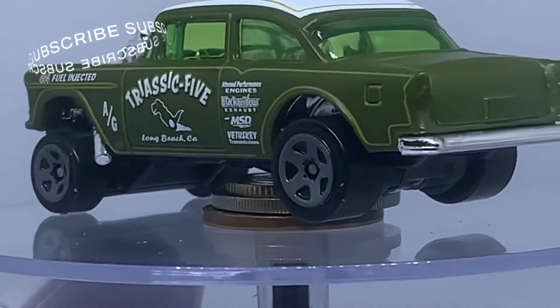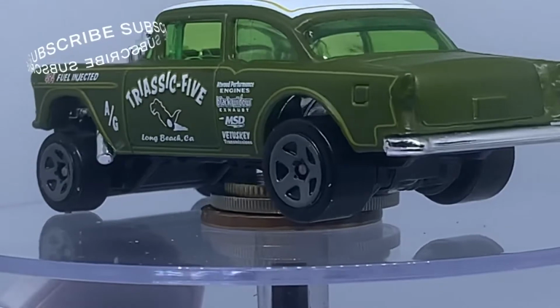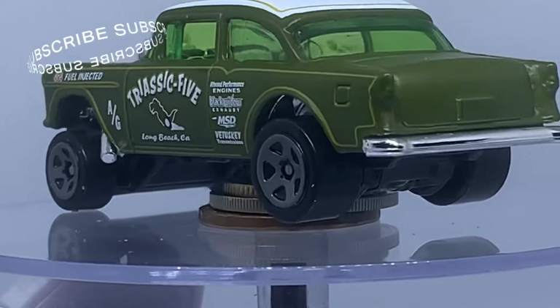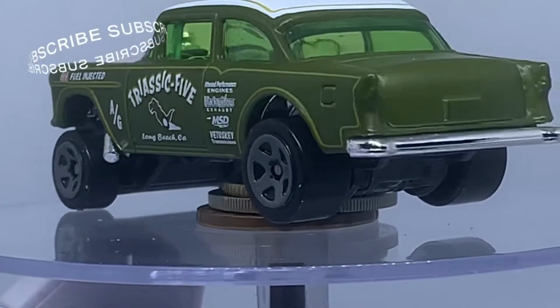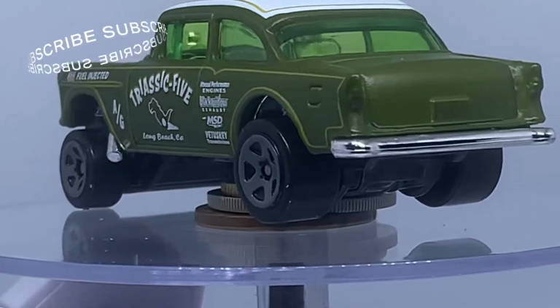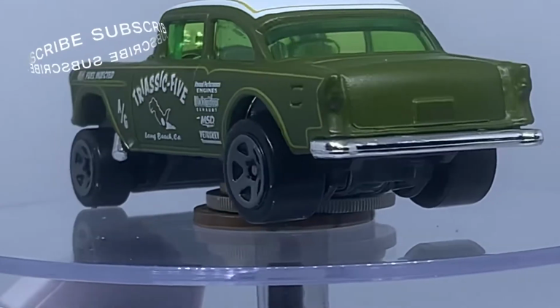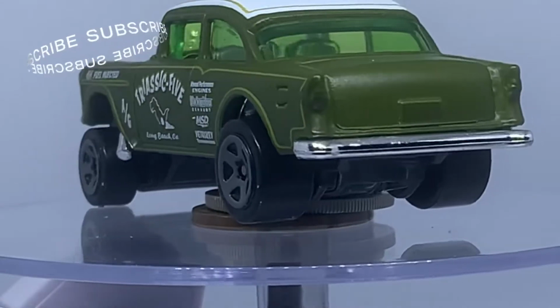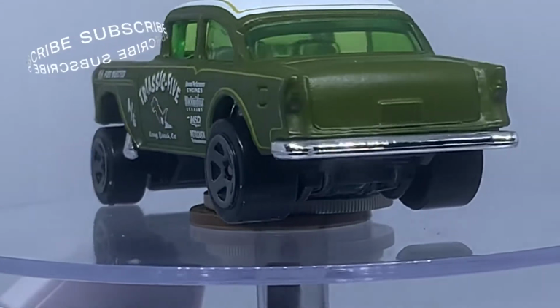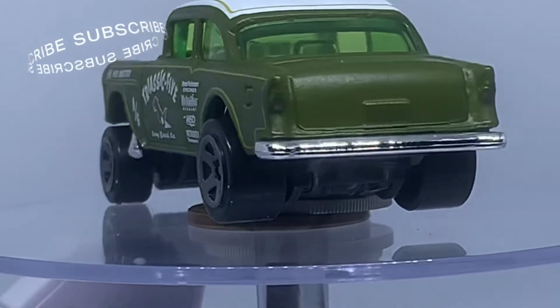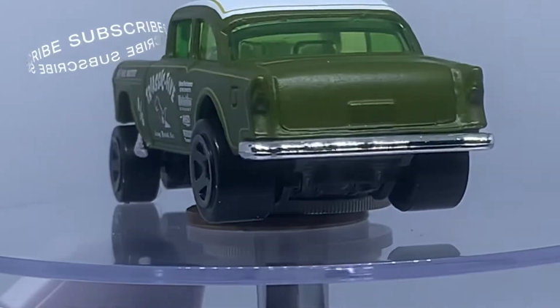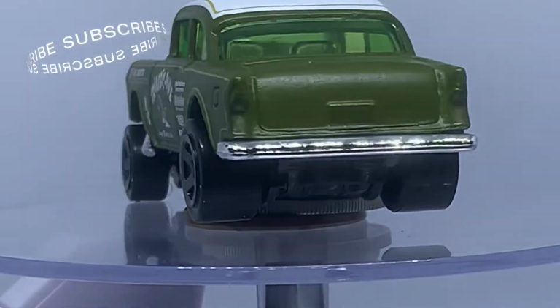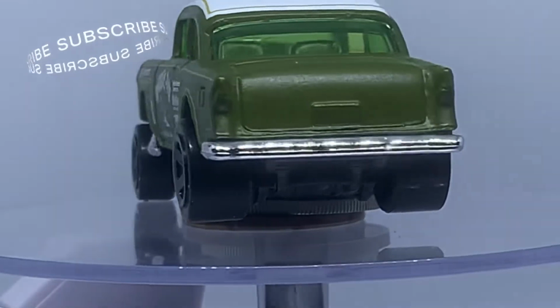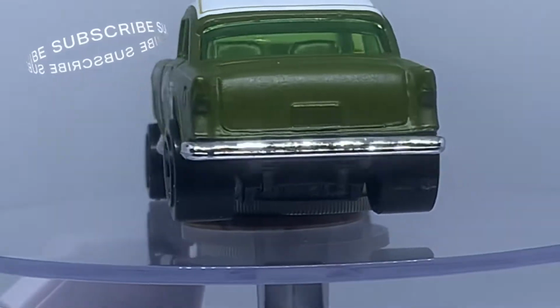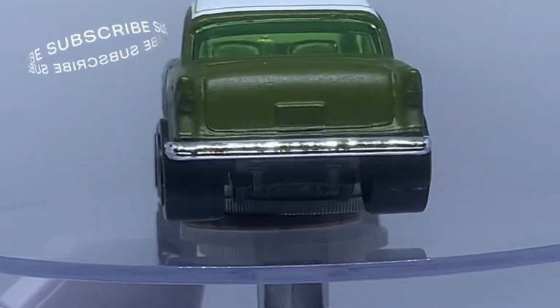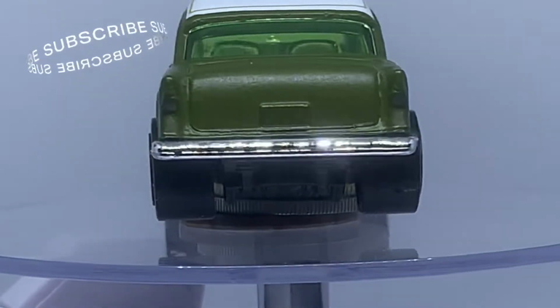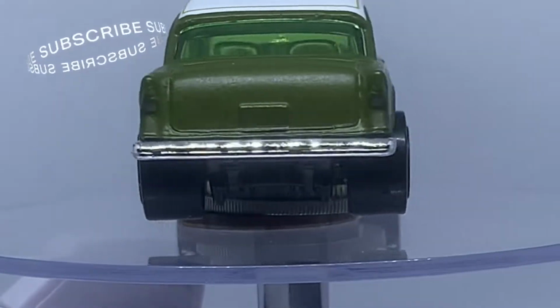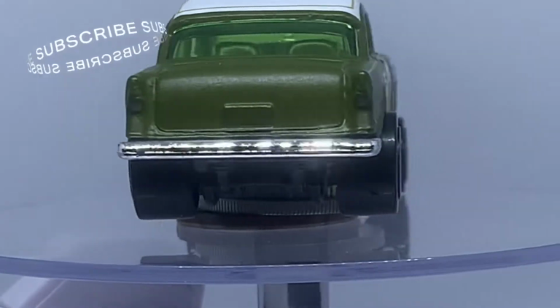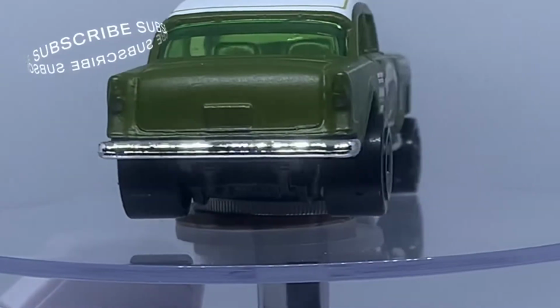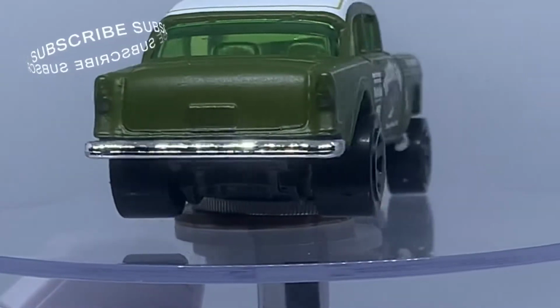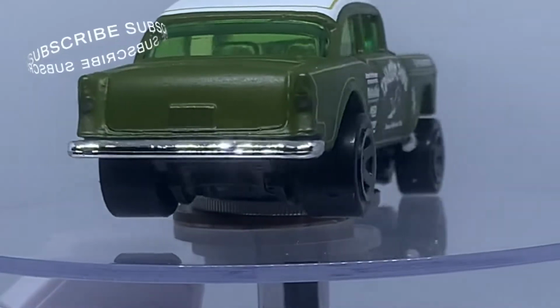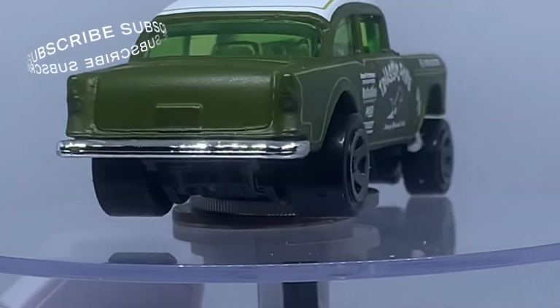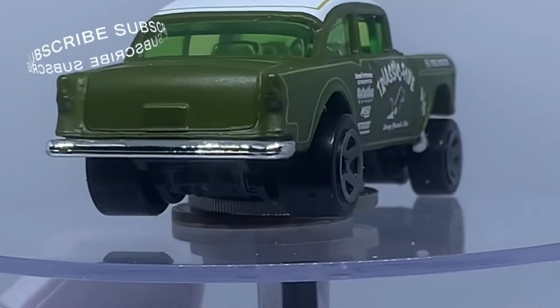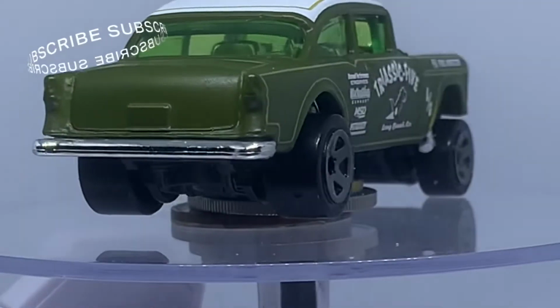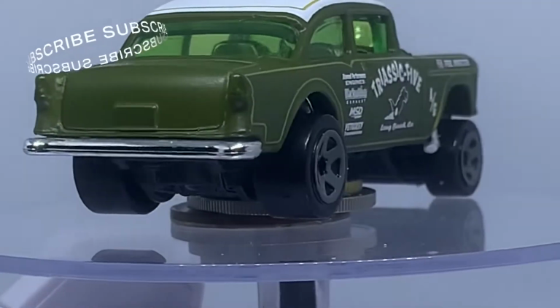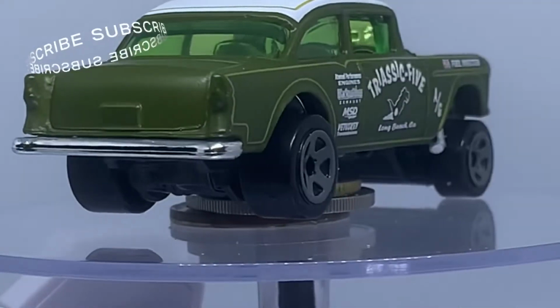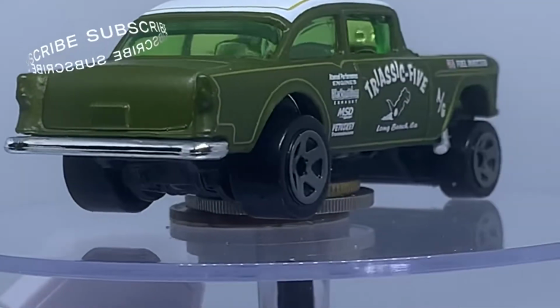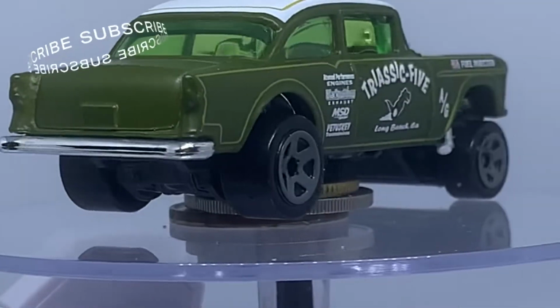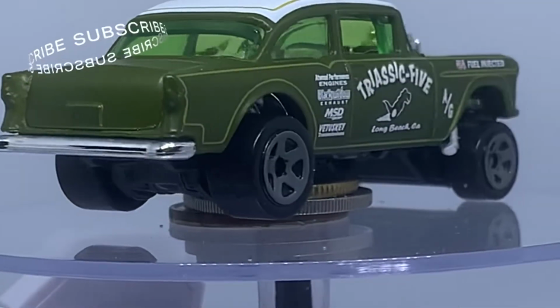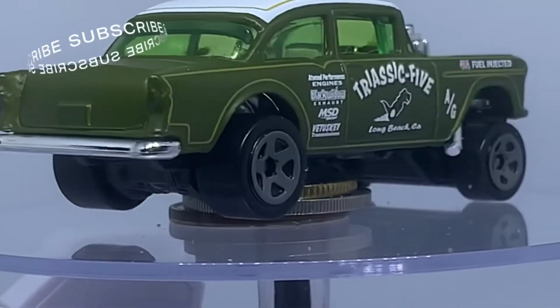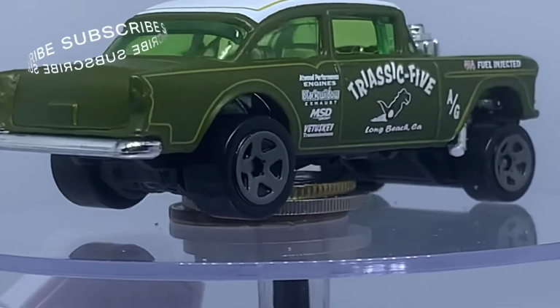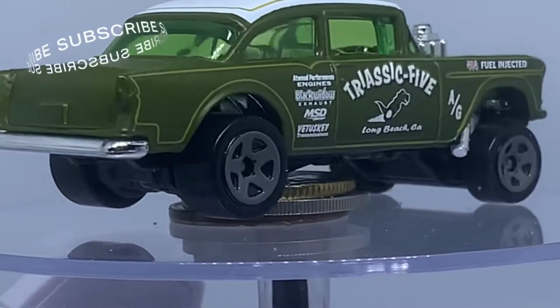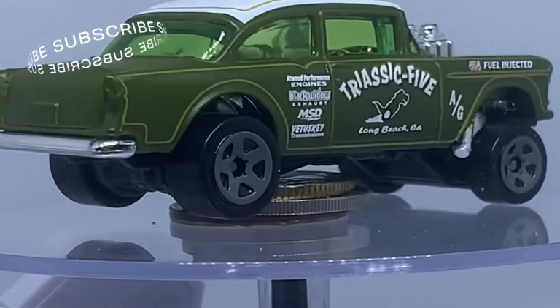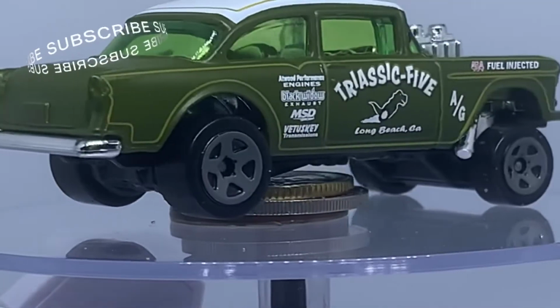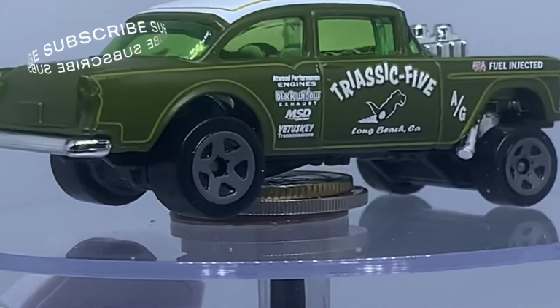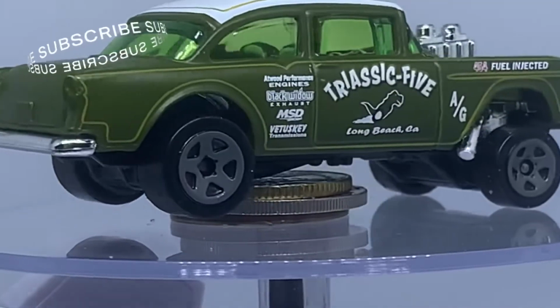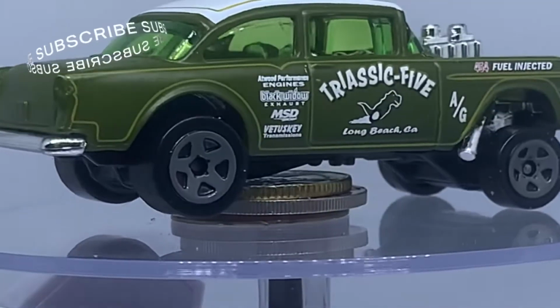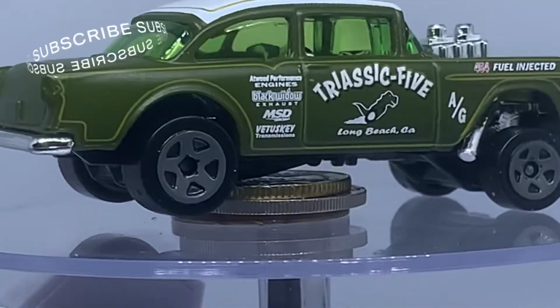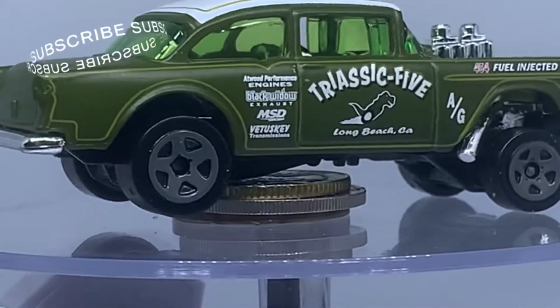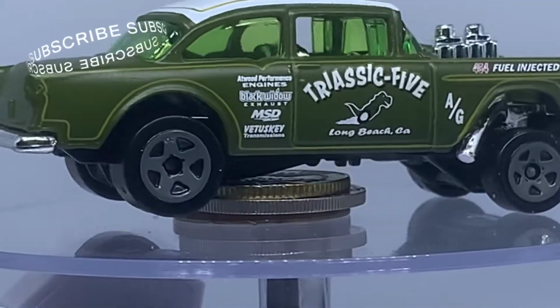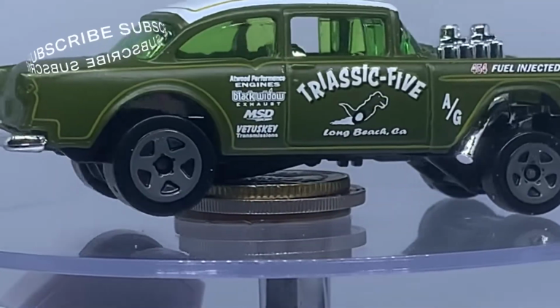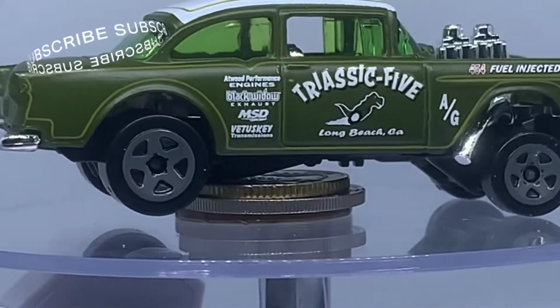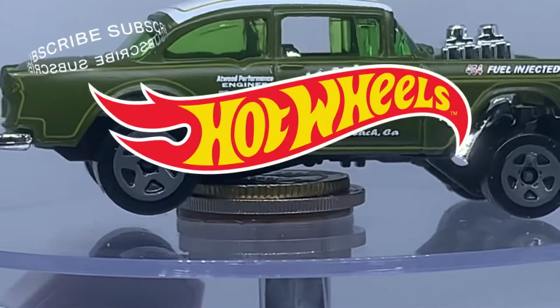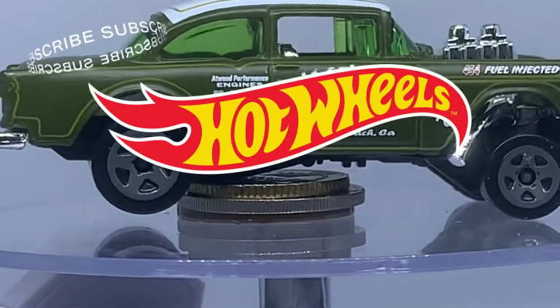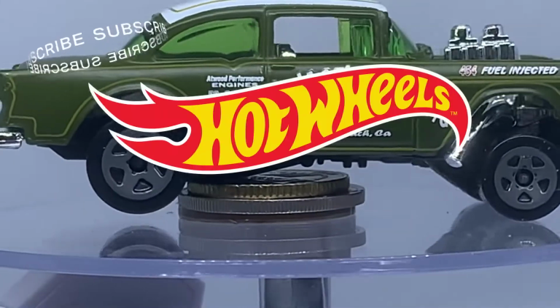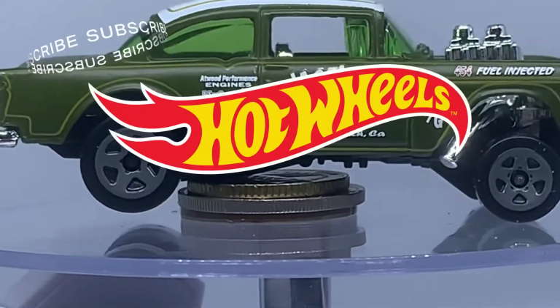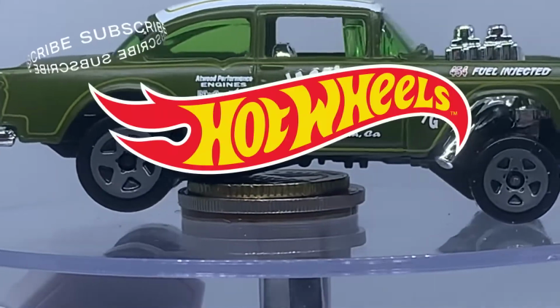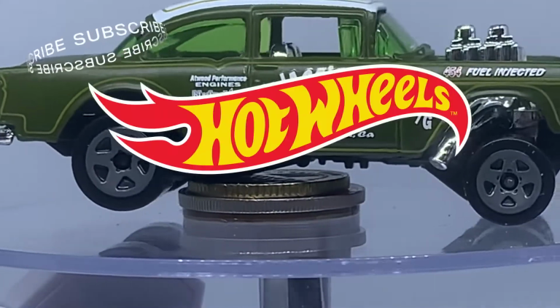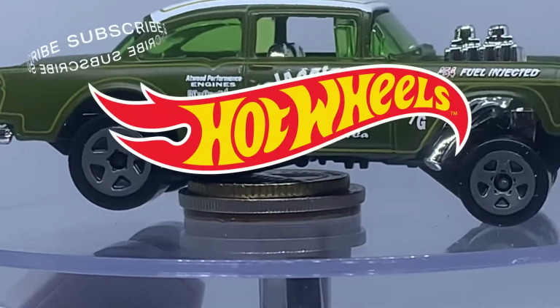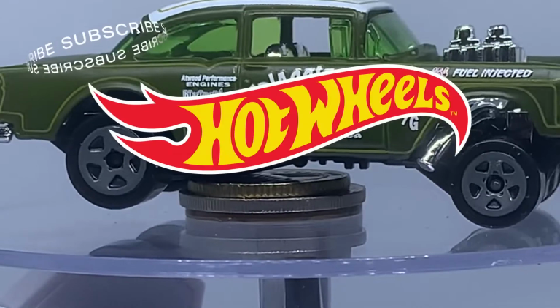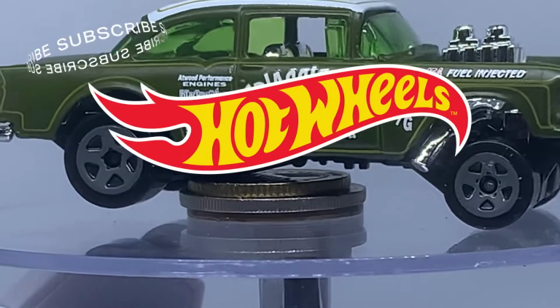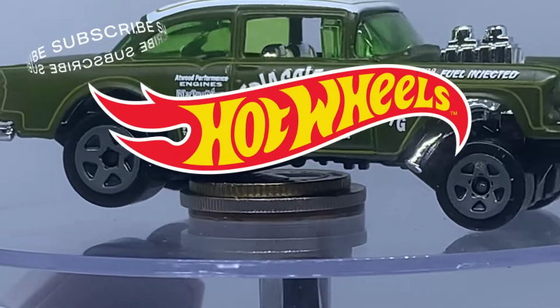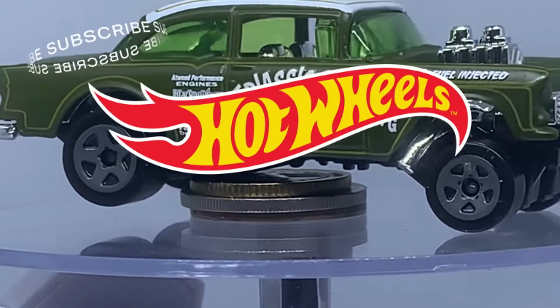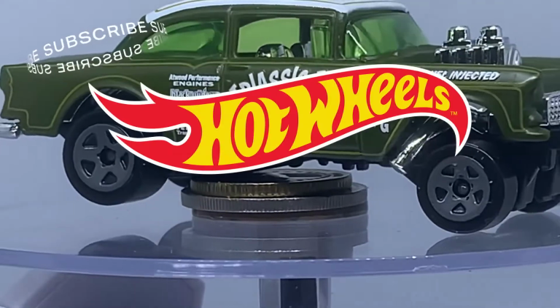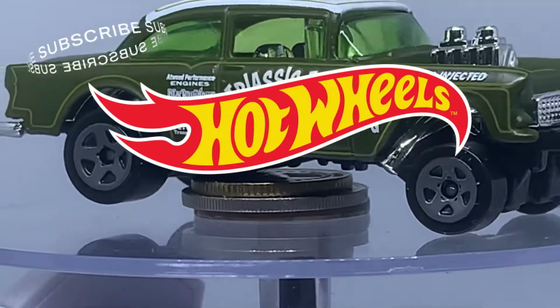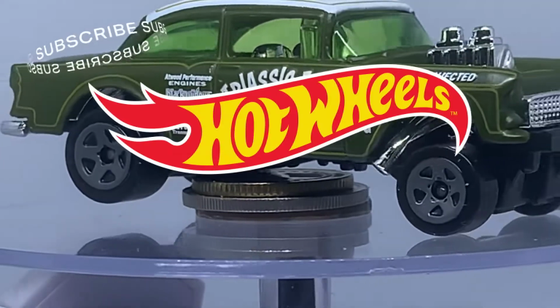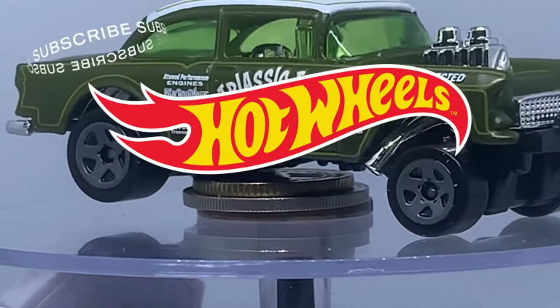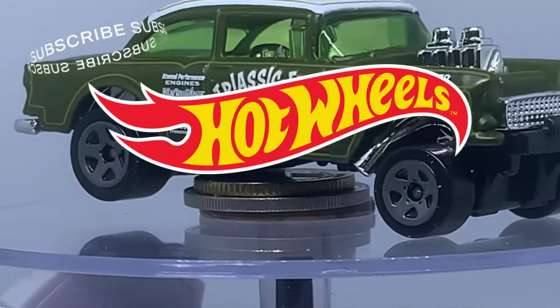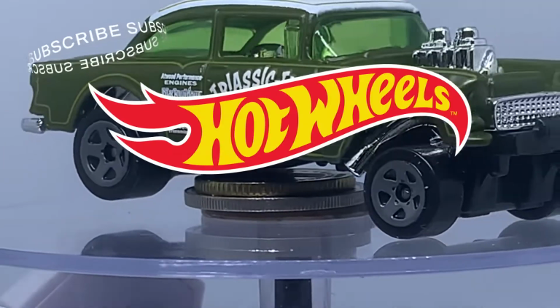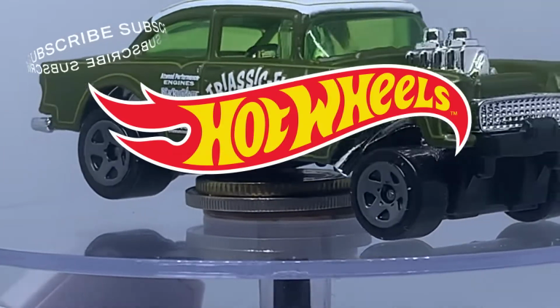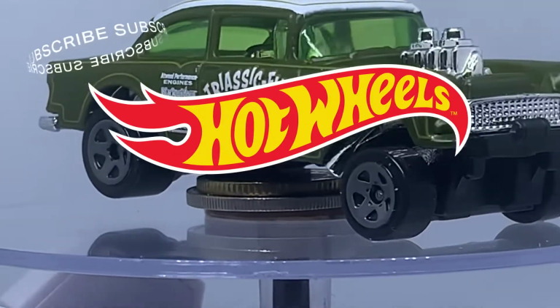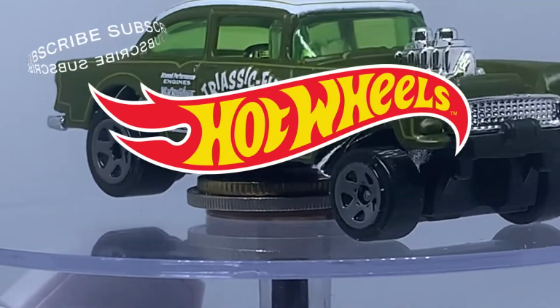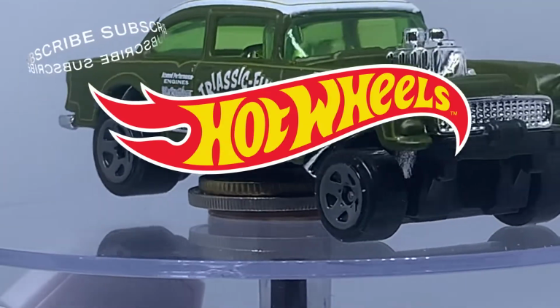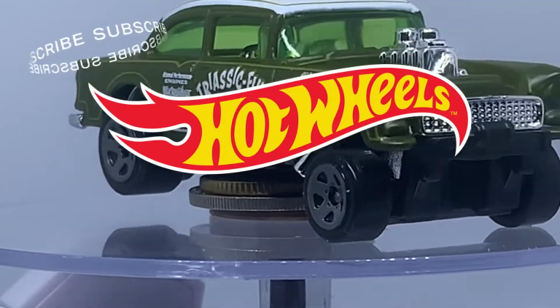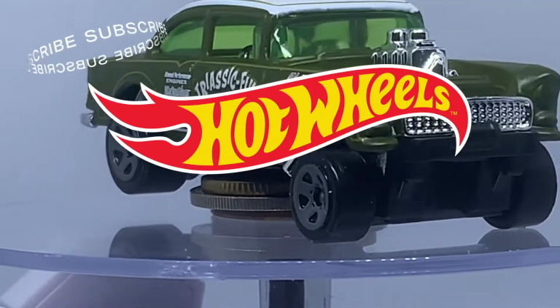So hari ni, kita santai-santai lagi, kita sambung our review on Hot Wheels.